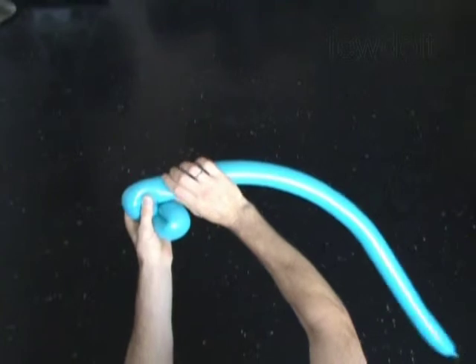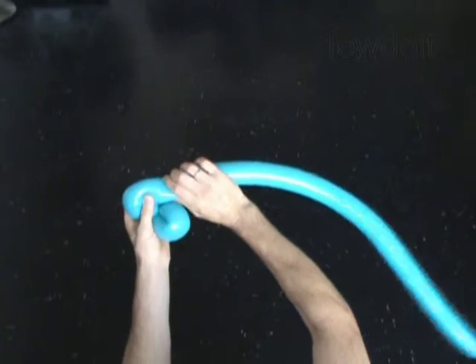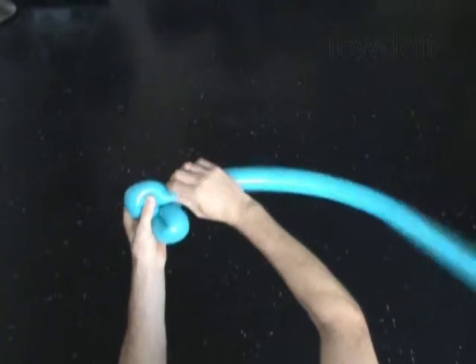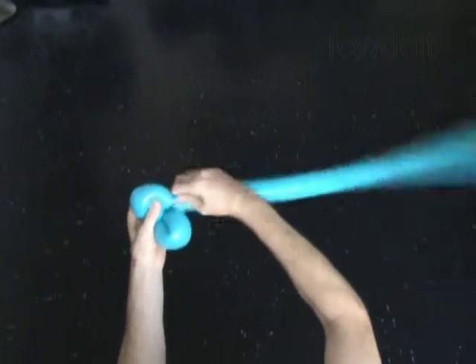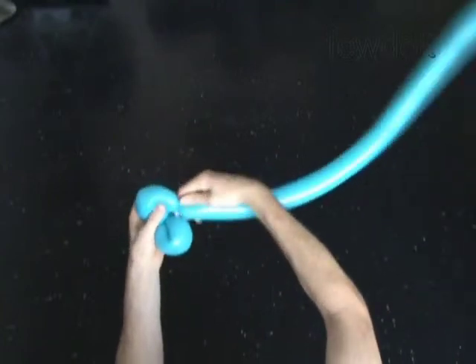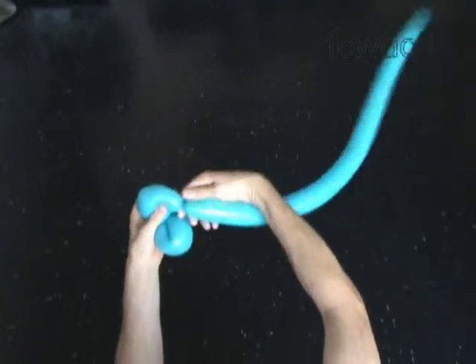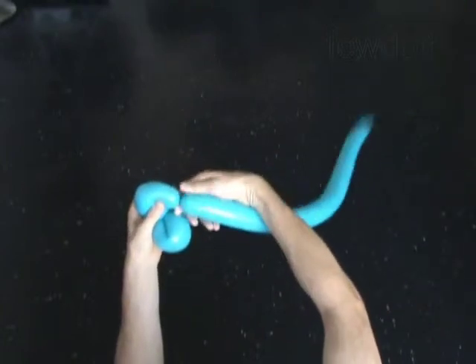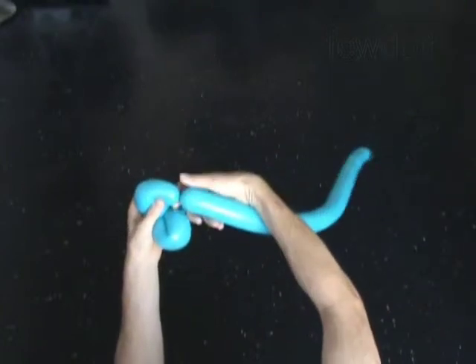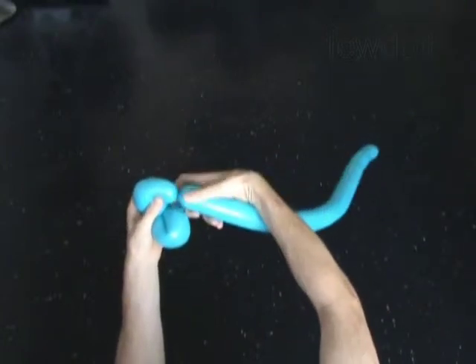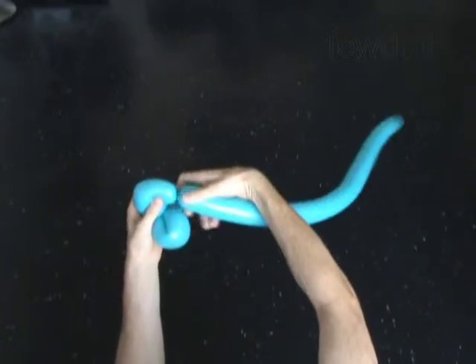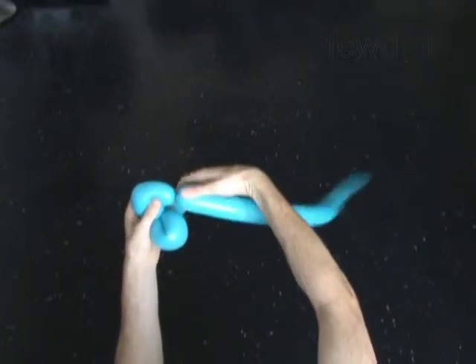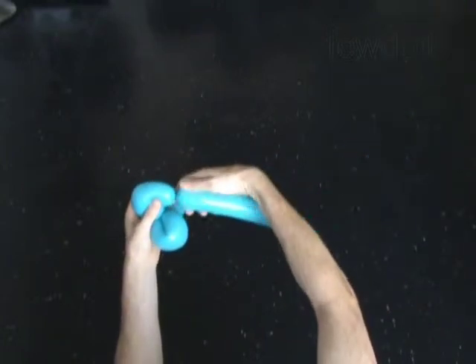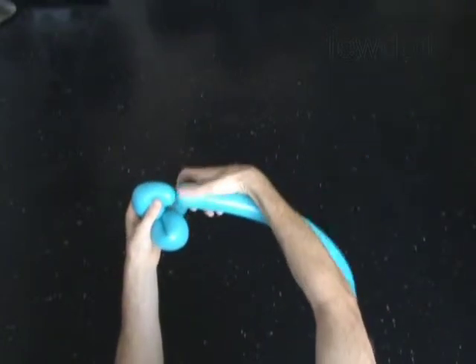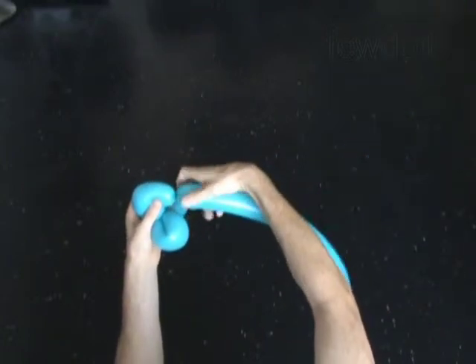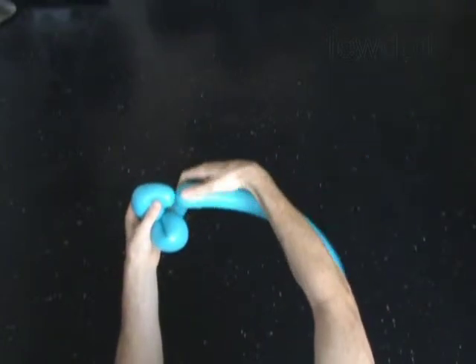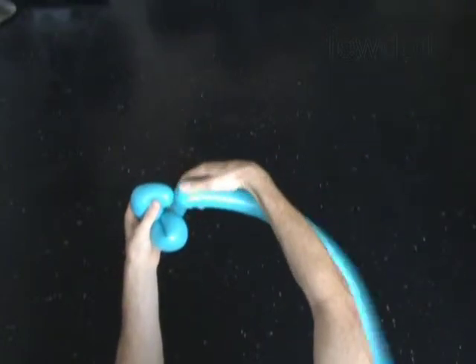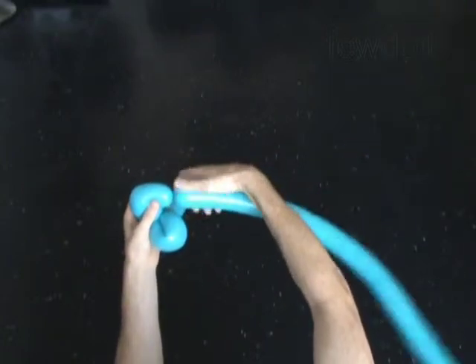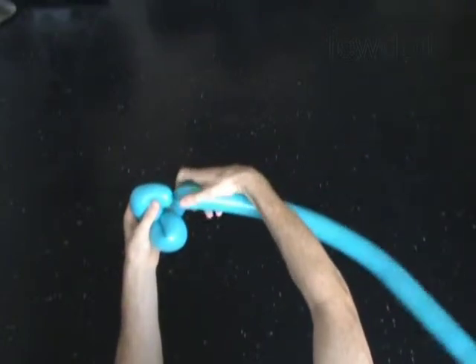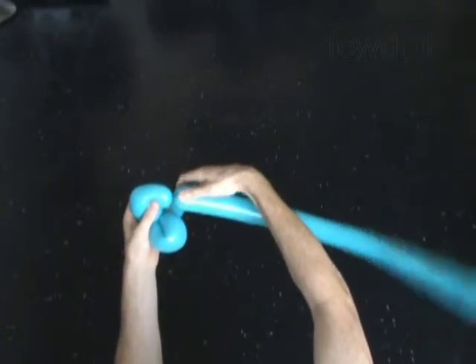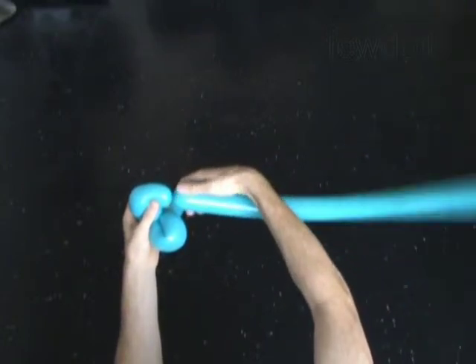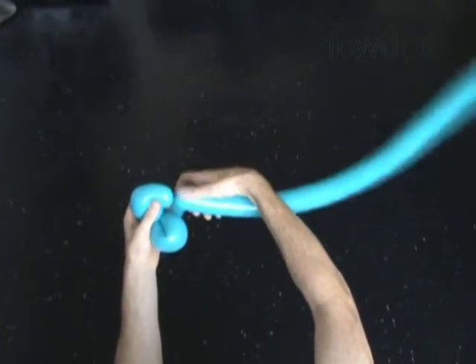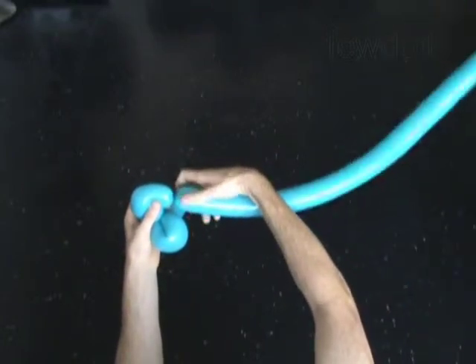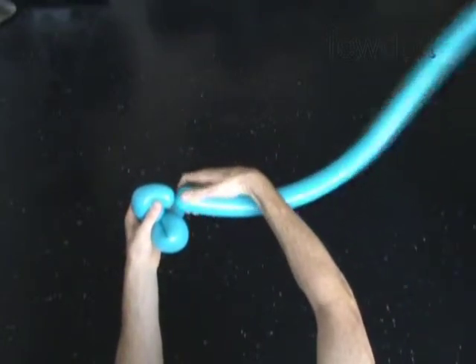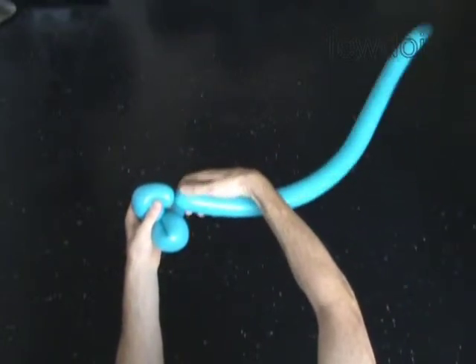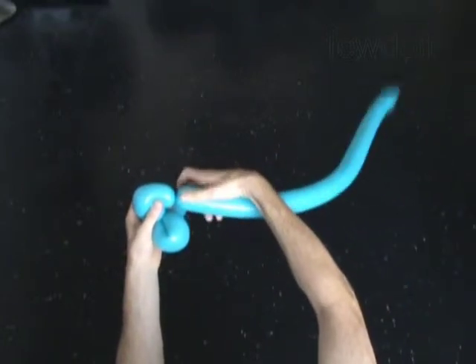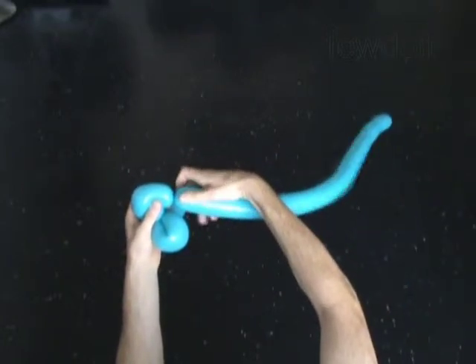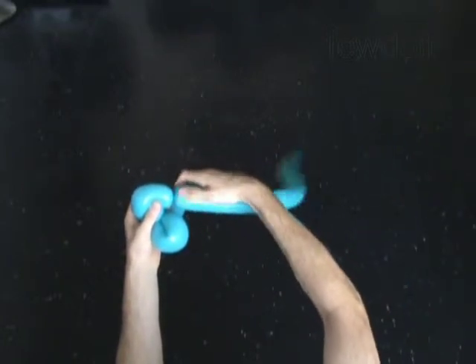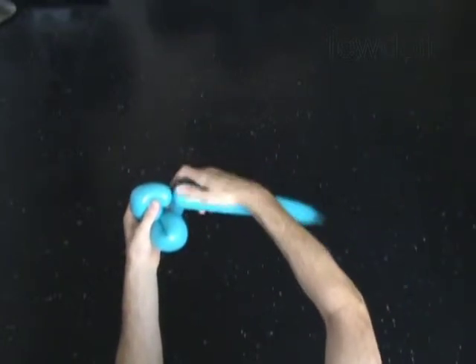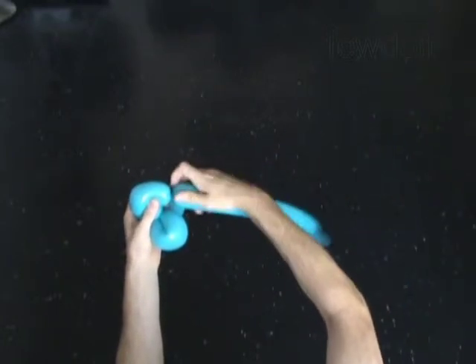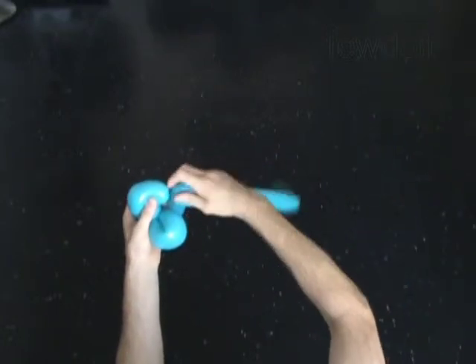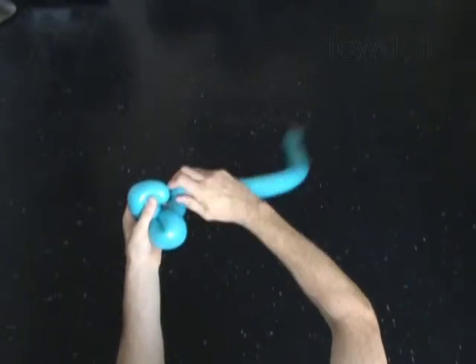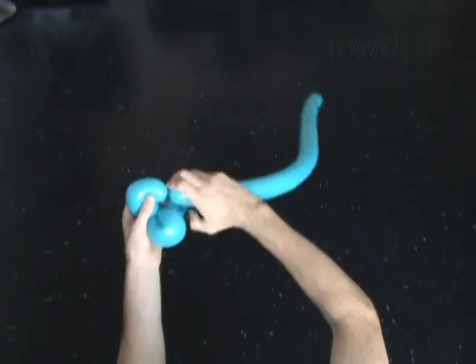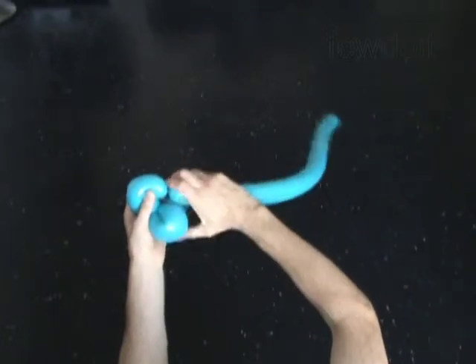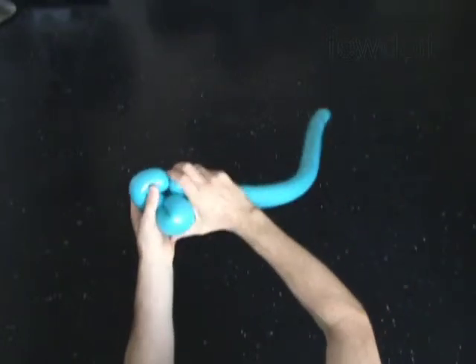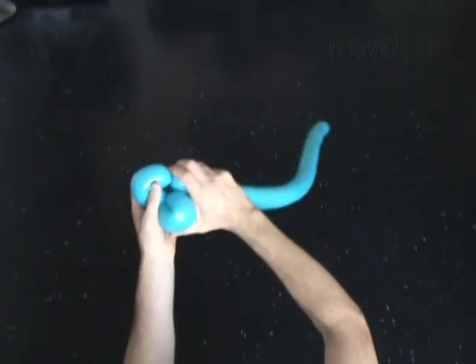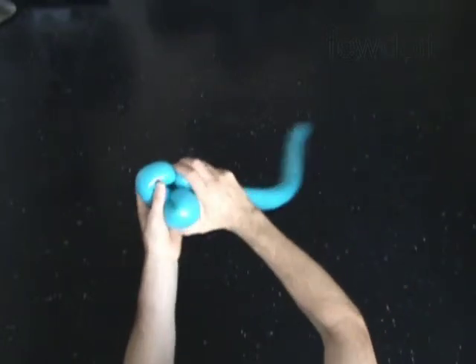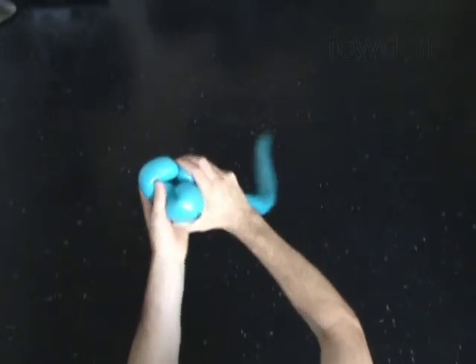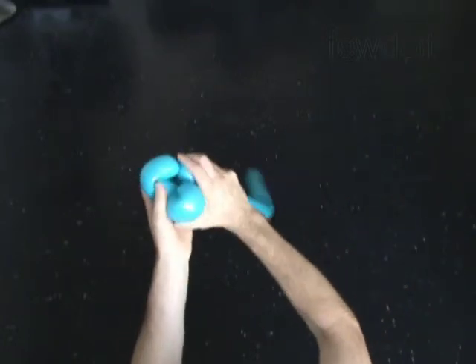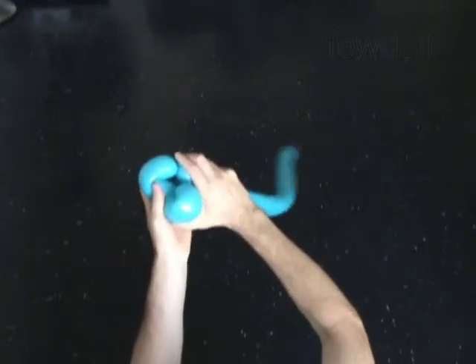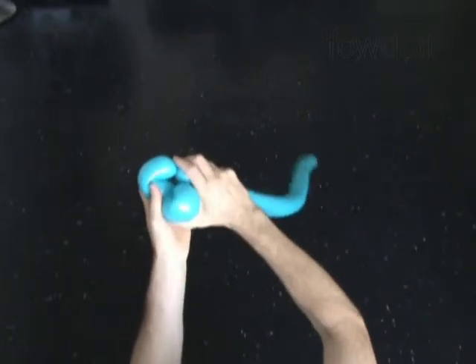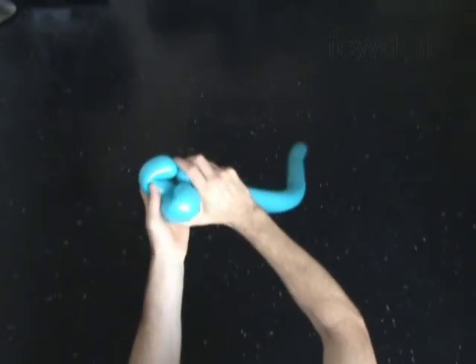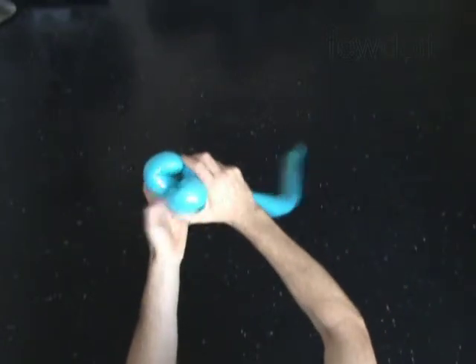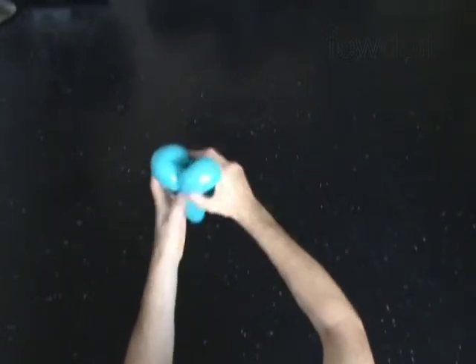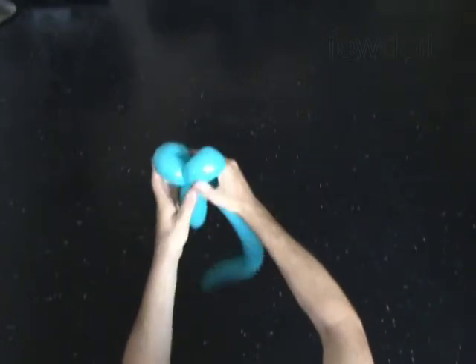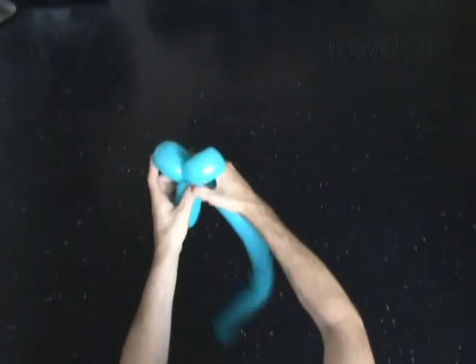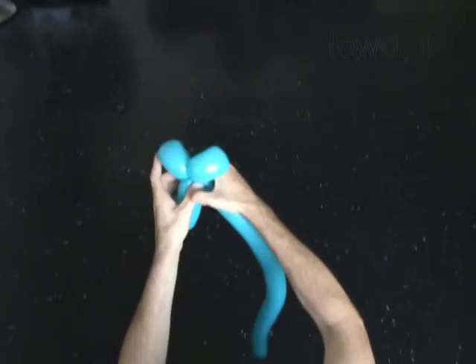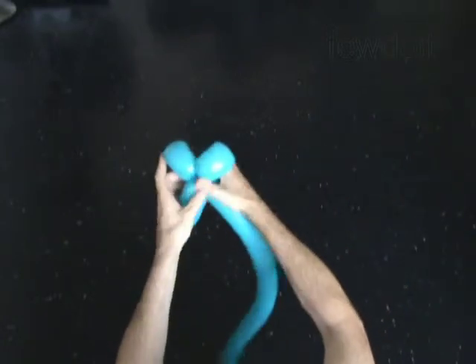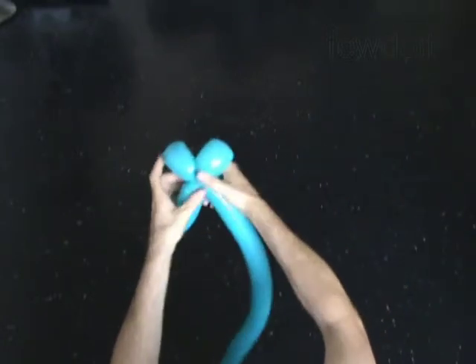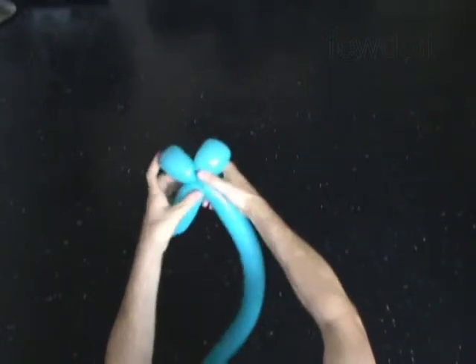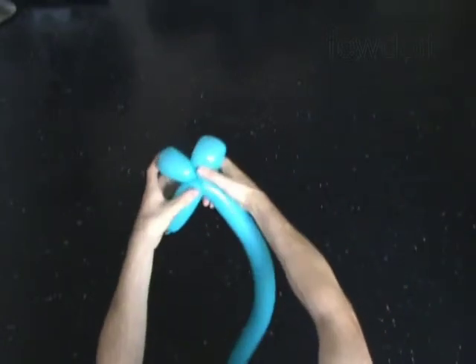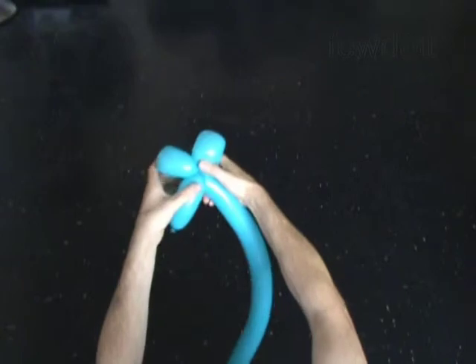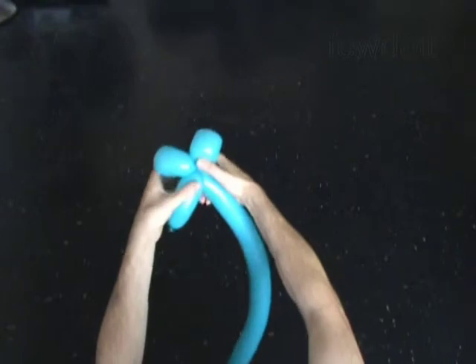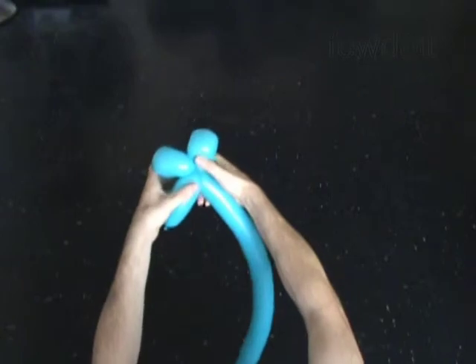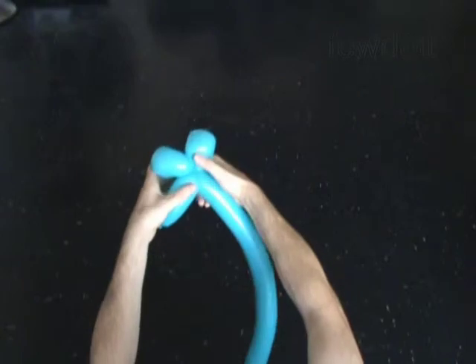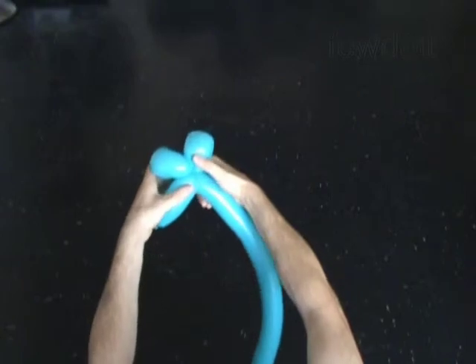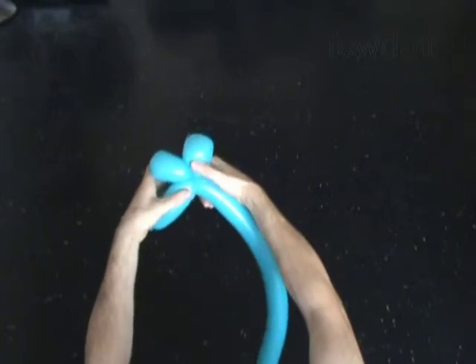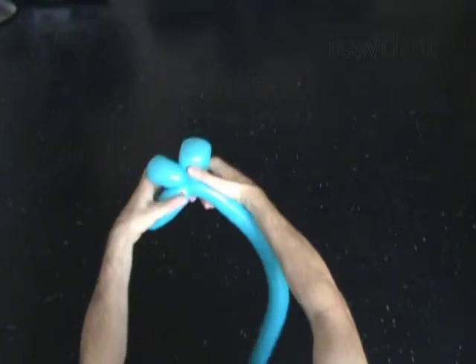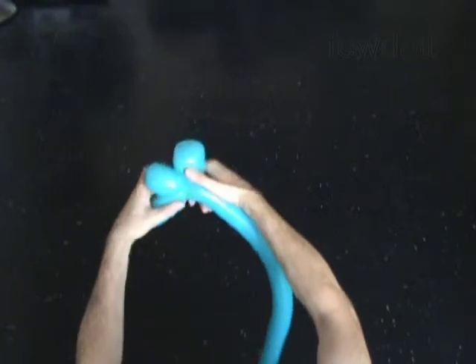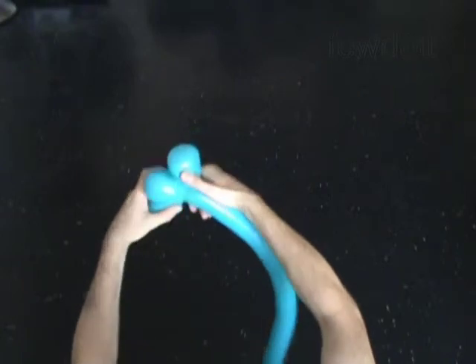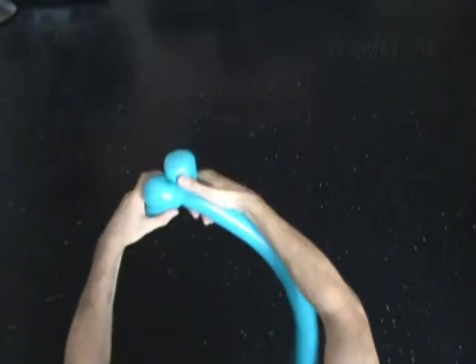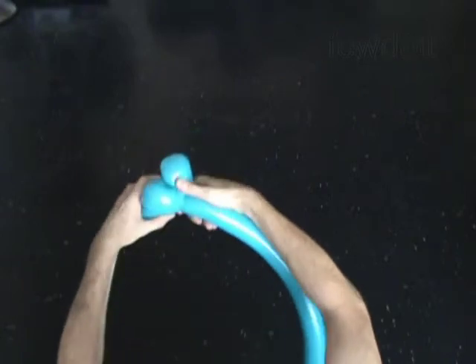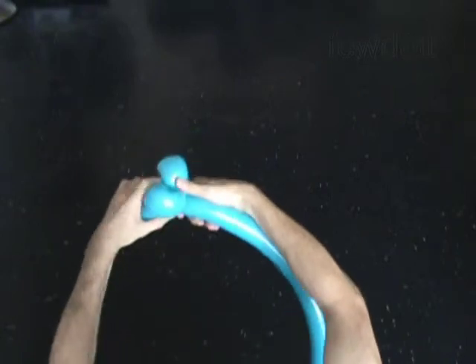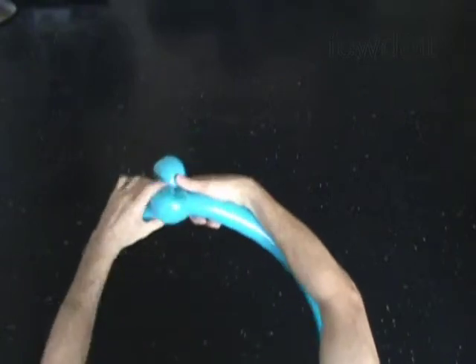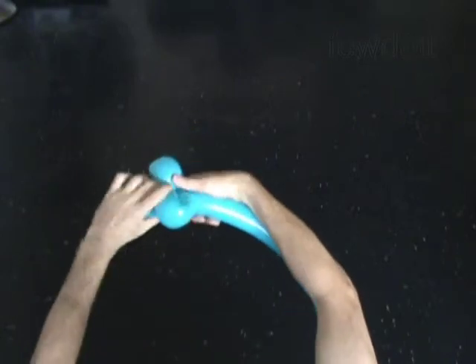Twist the third four inch bubble. Lock both ends of the third bubble in one lock twist.